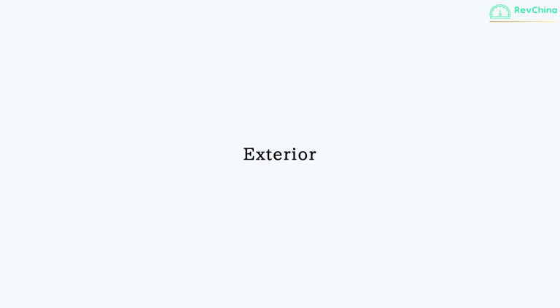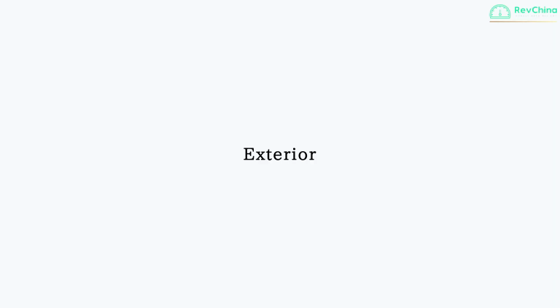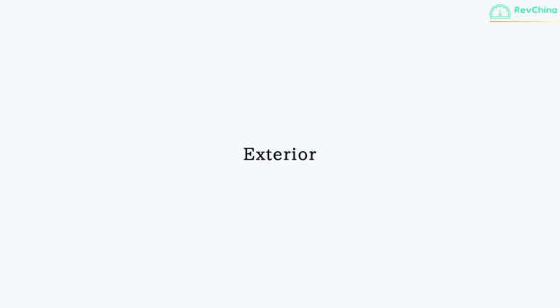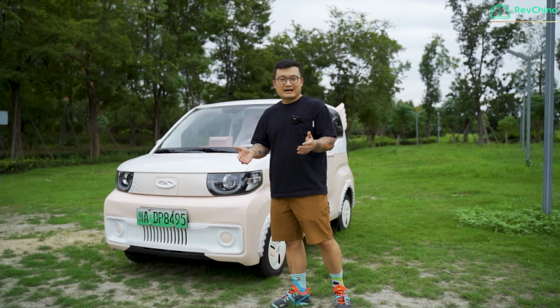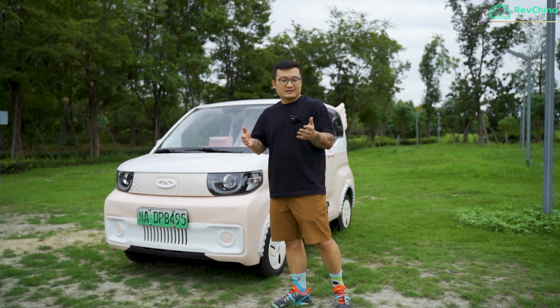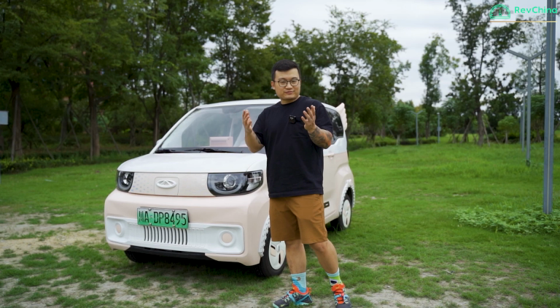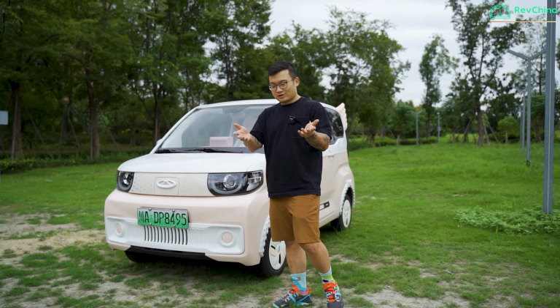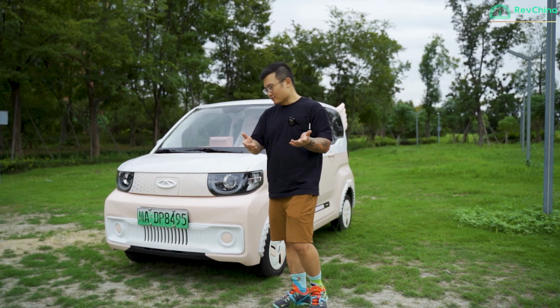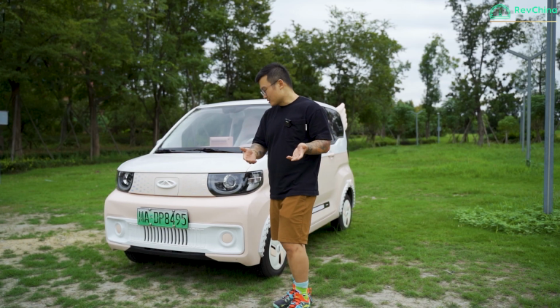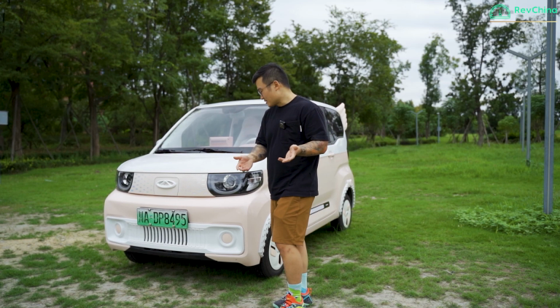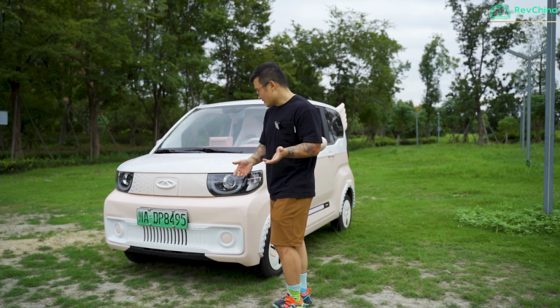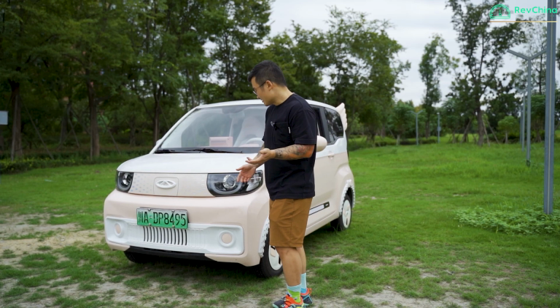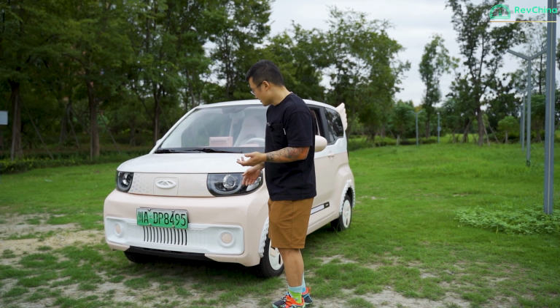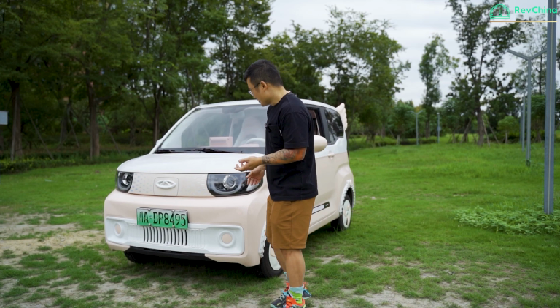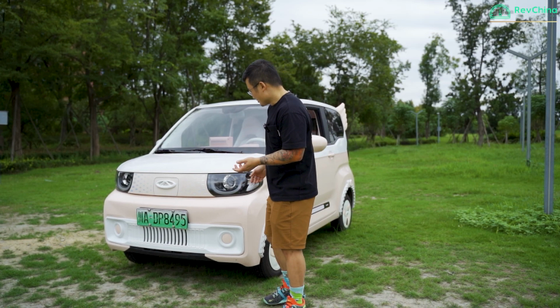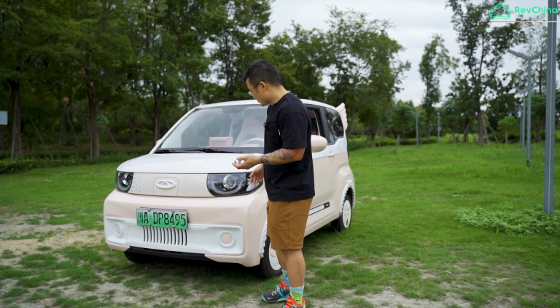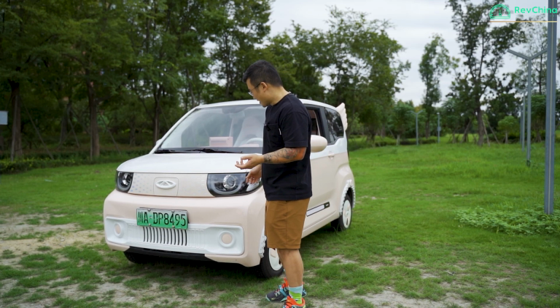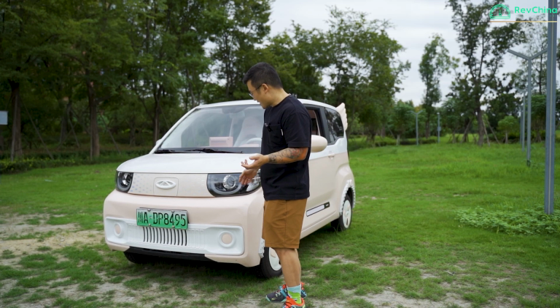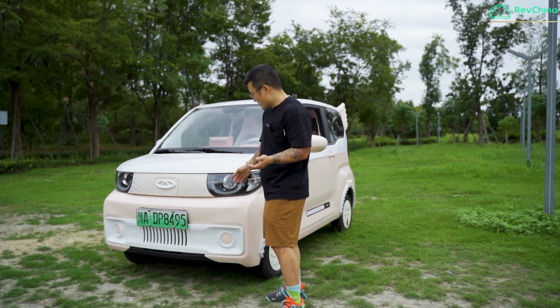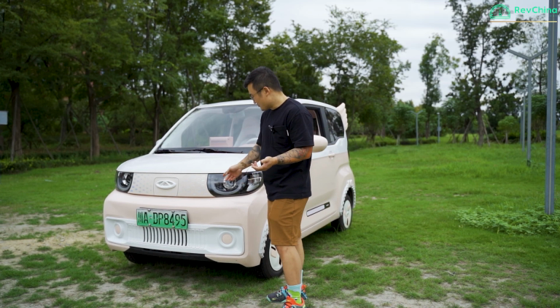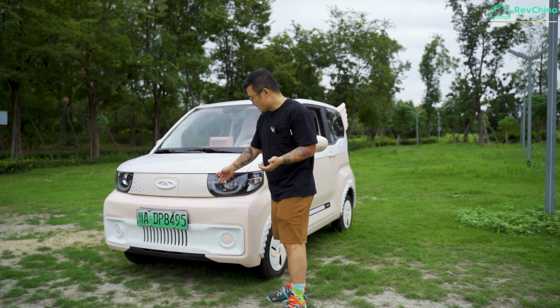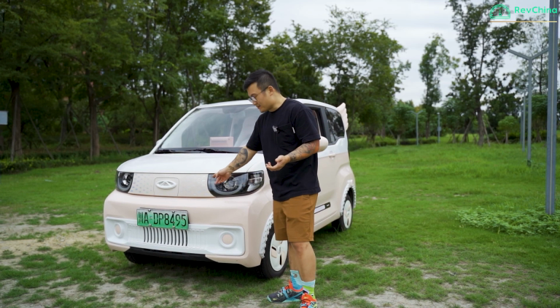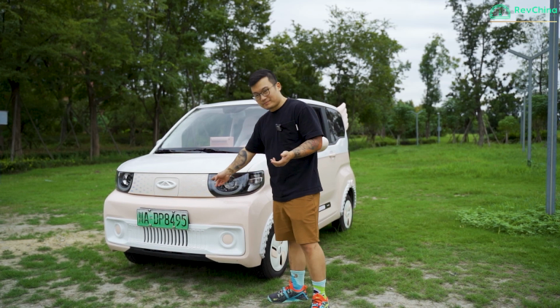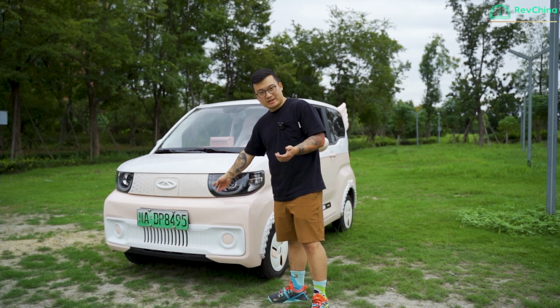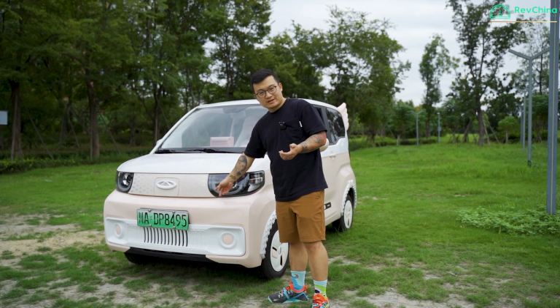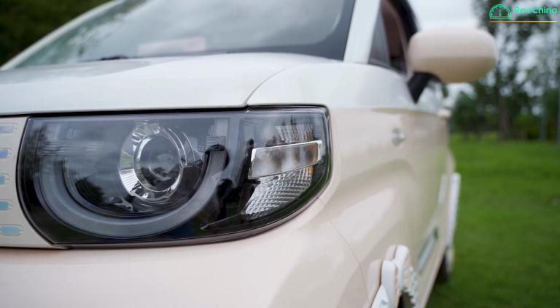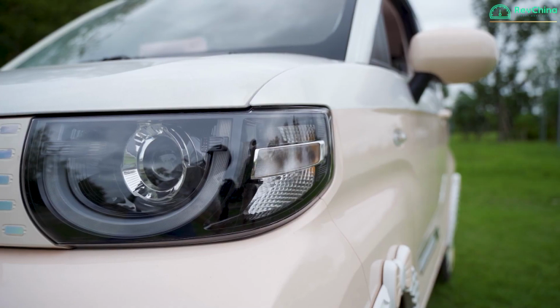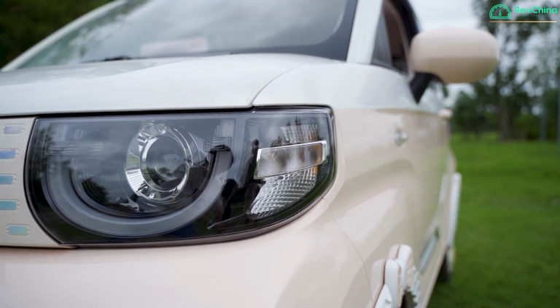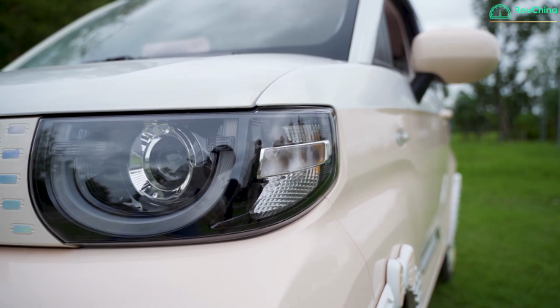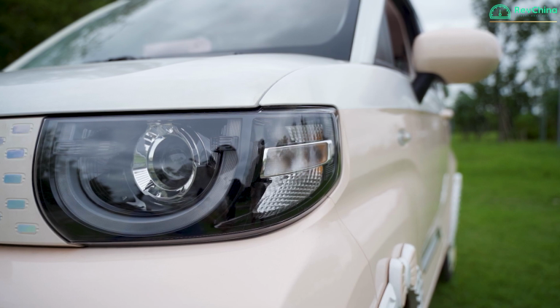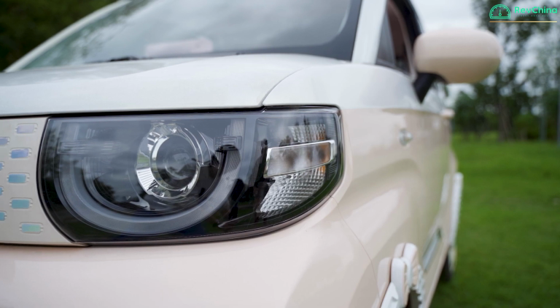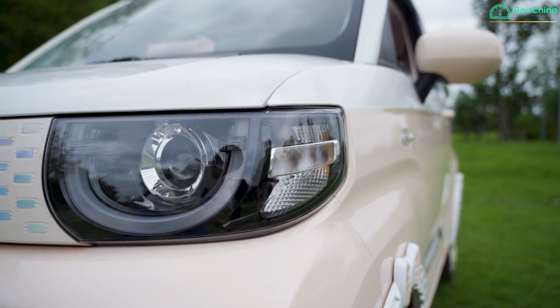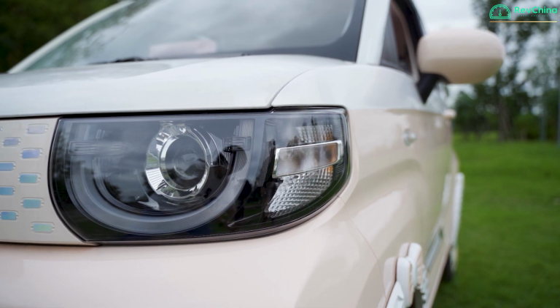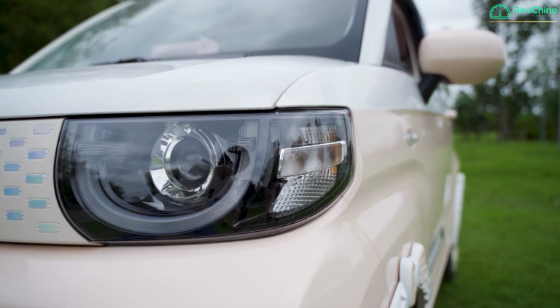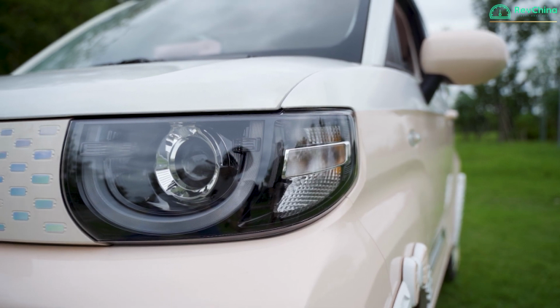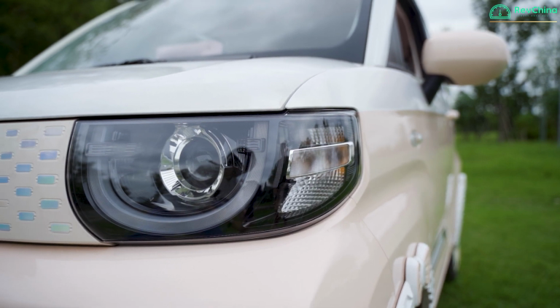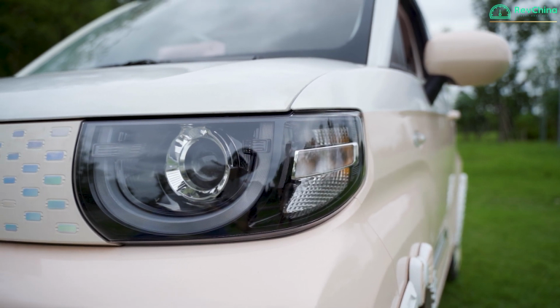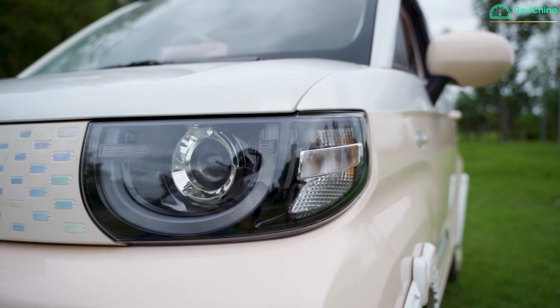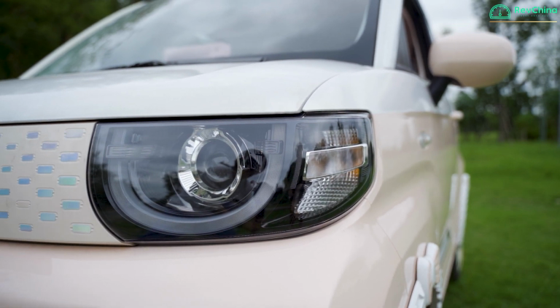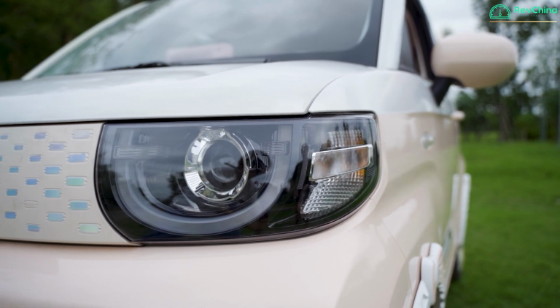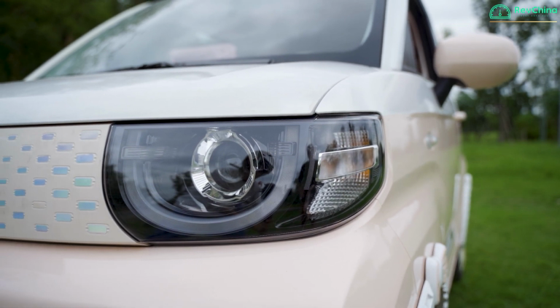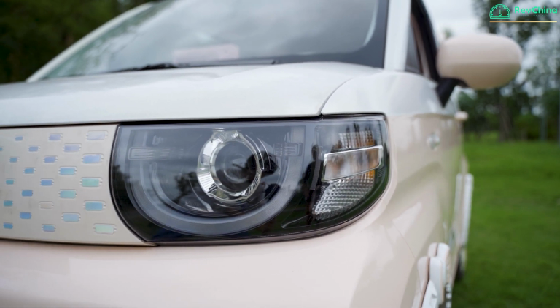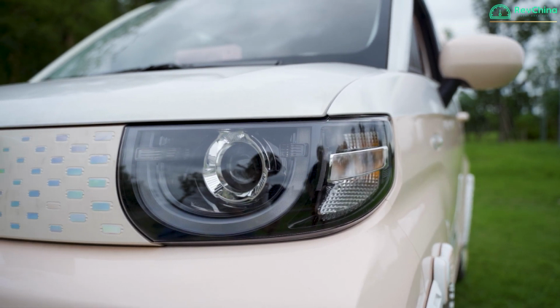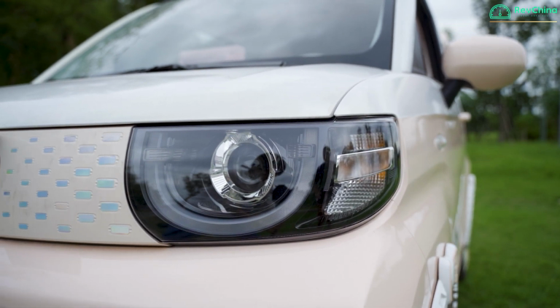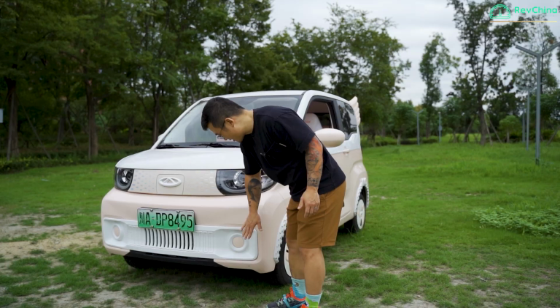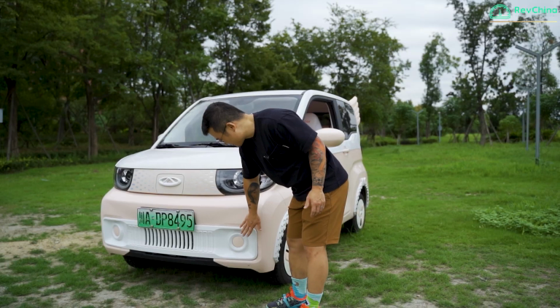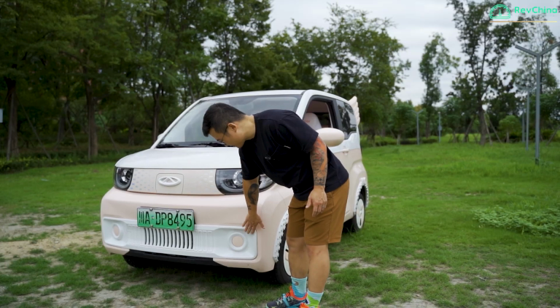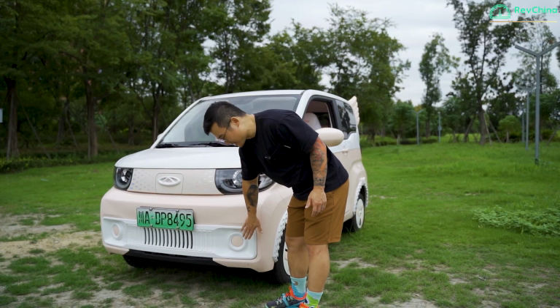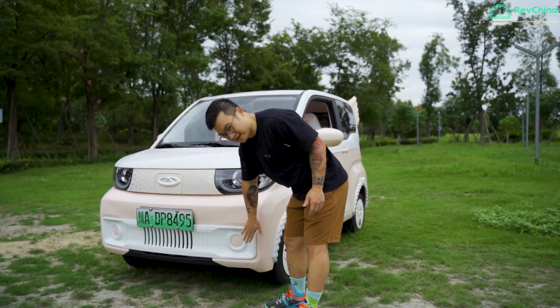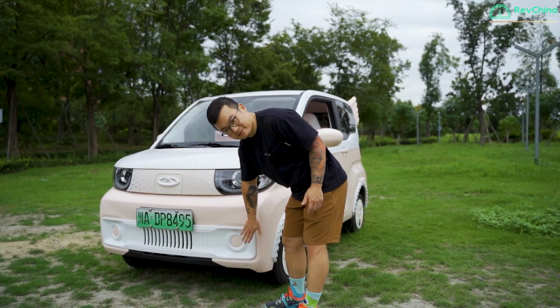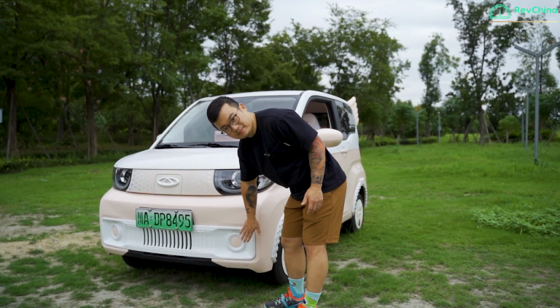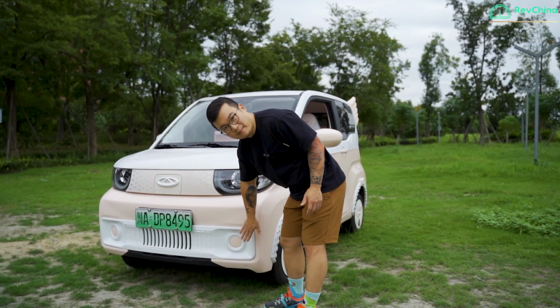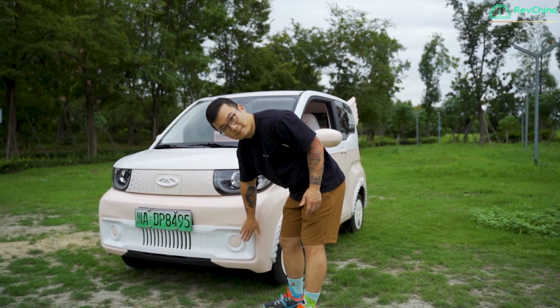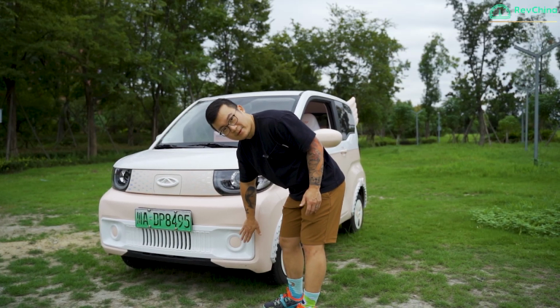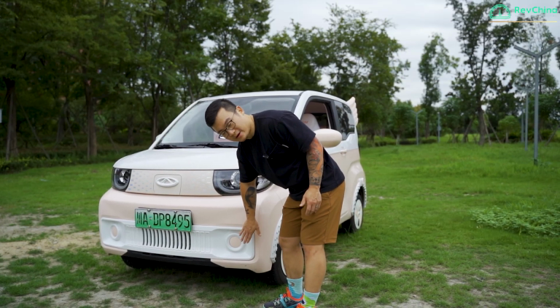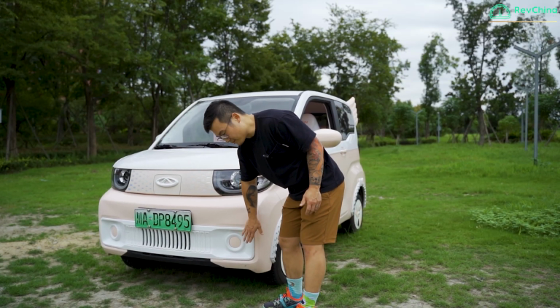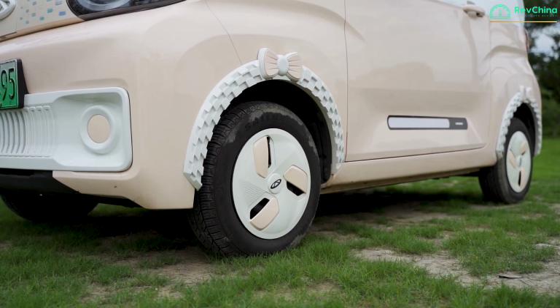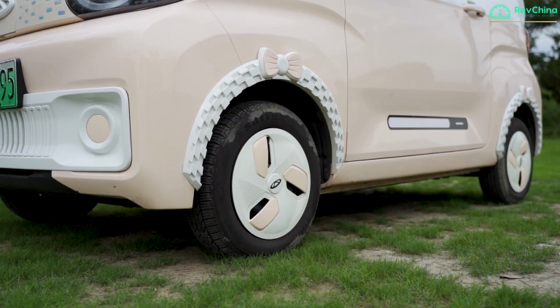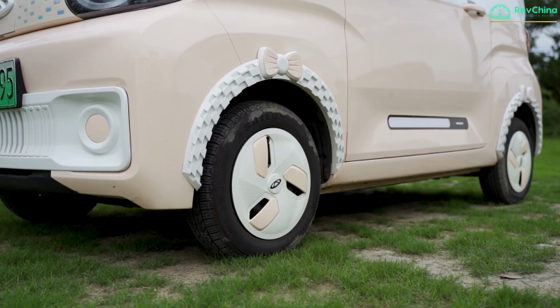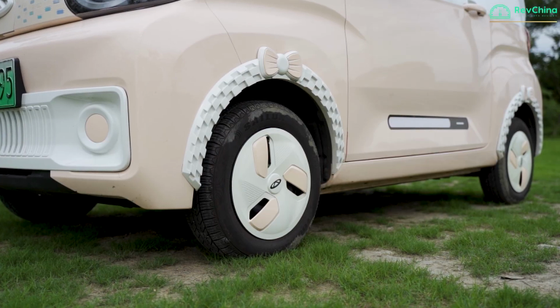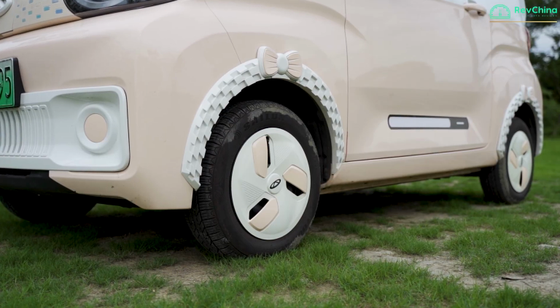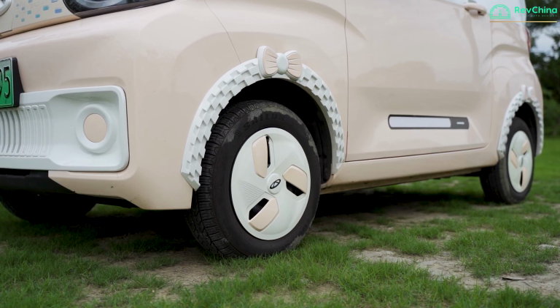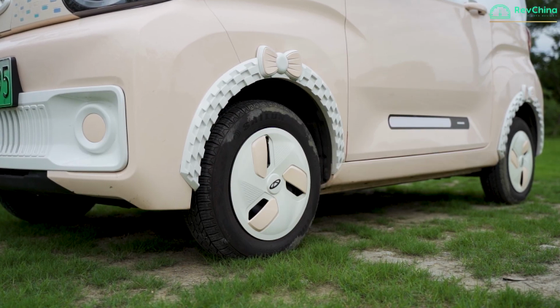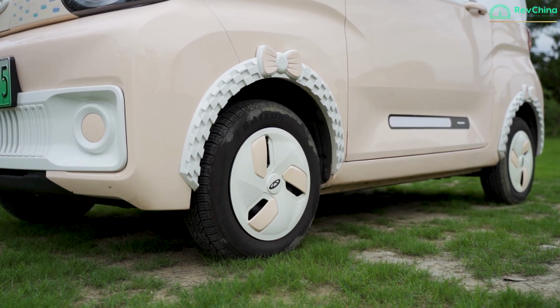At the front of the car, you have a big U-shaped front light. You have a bumper which is plastic.